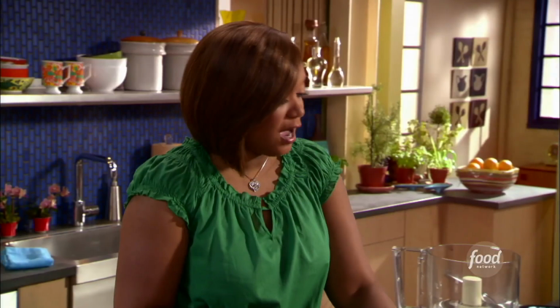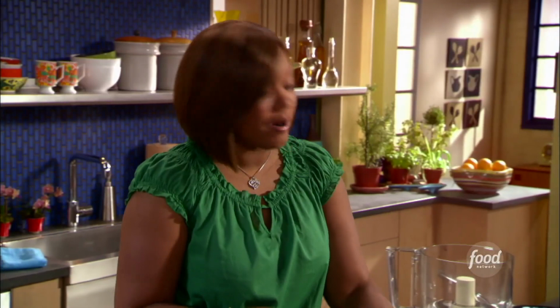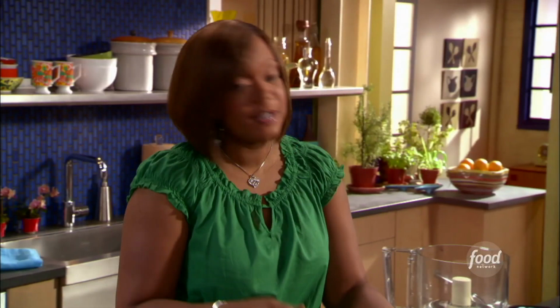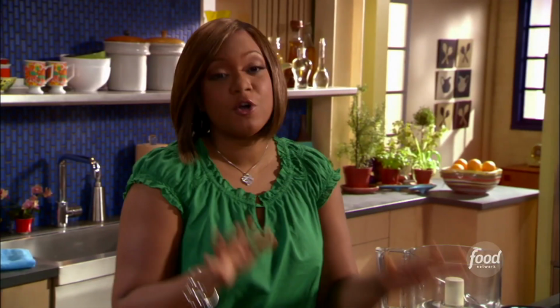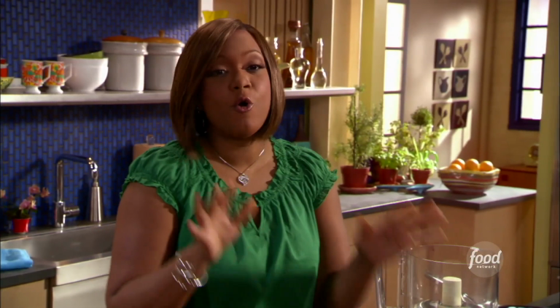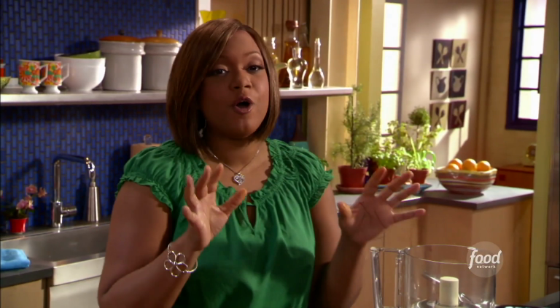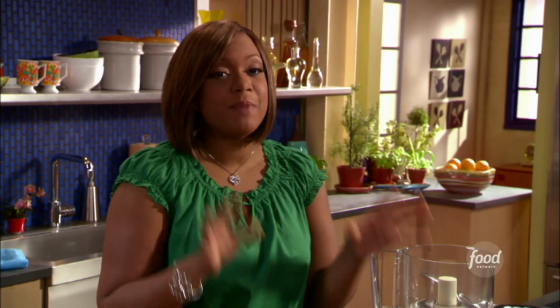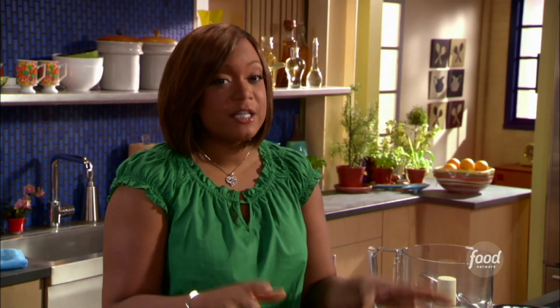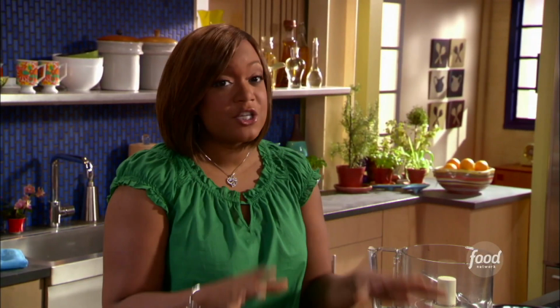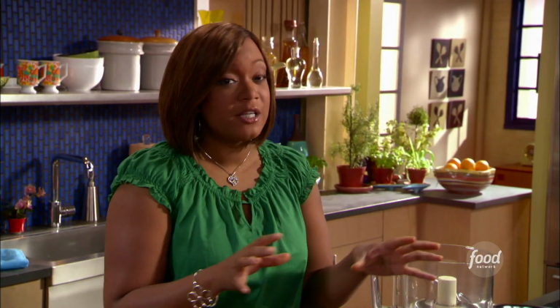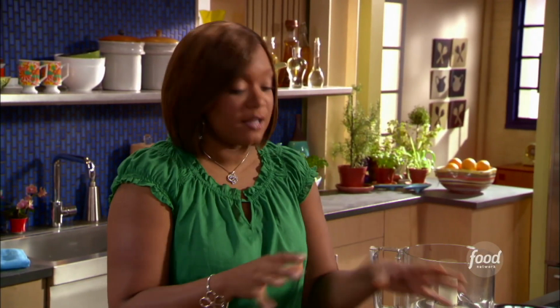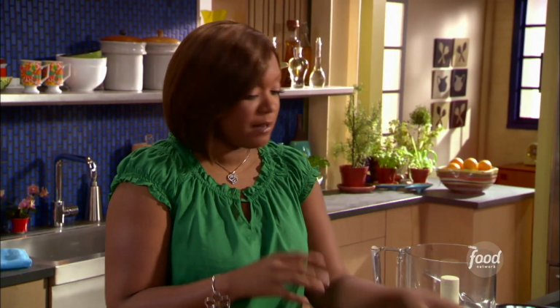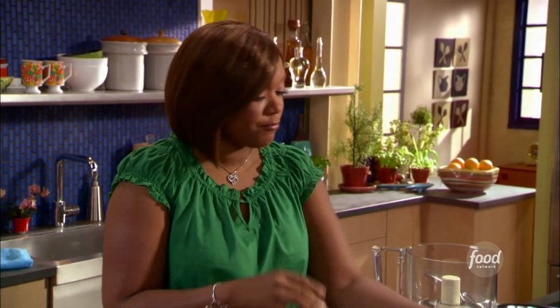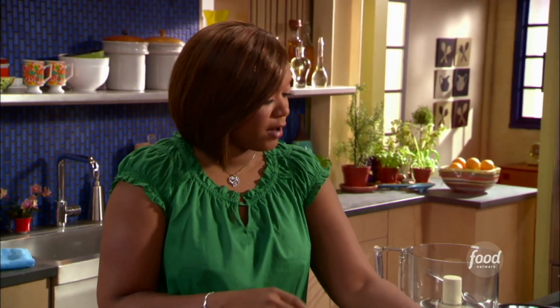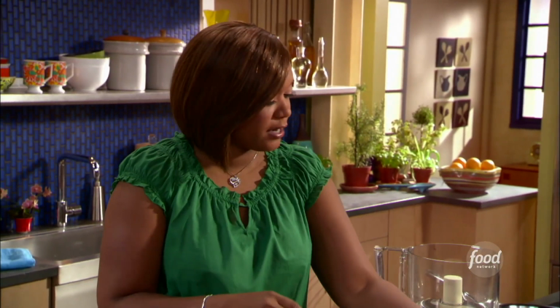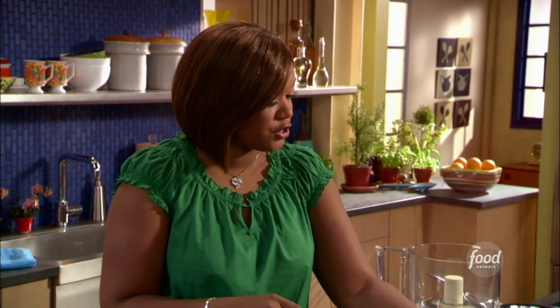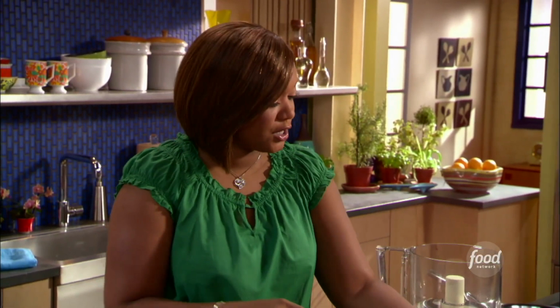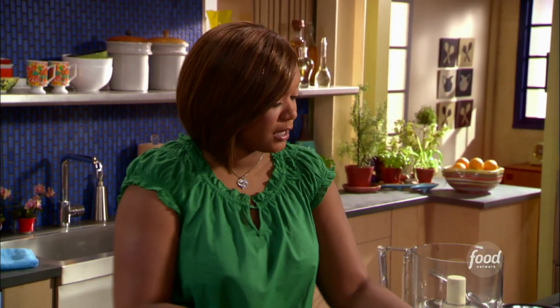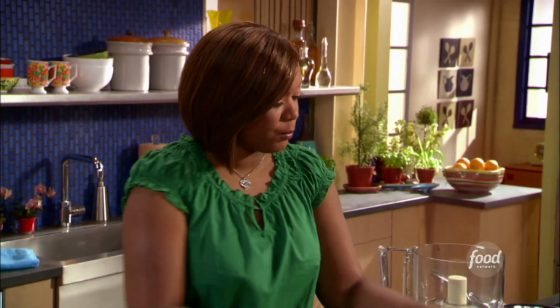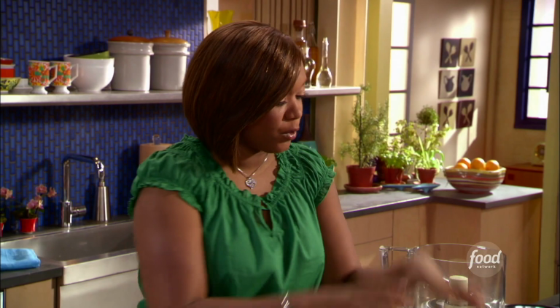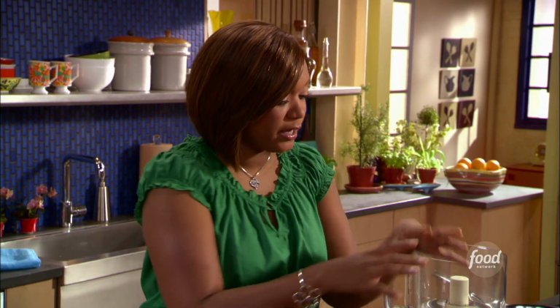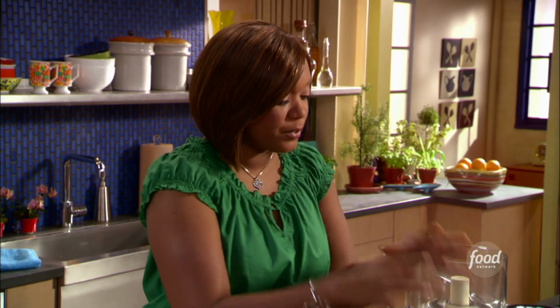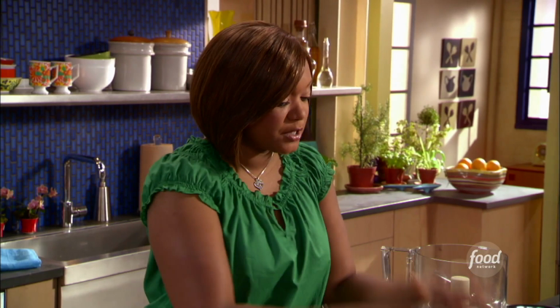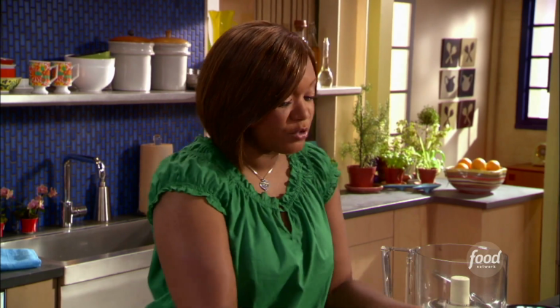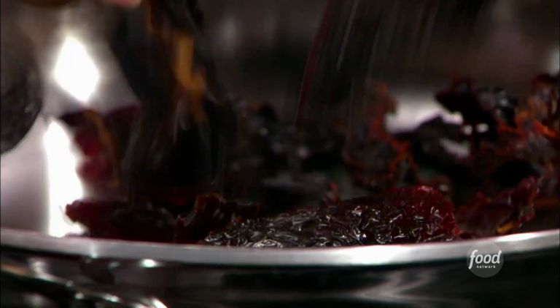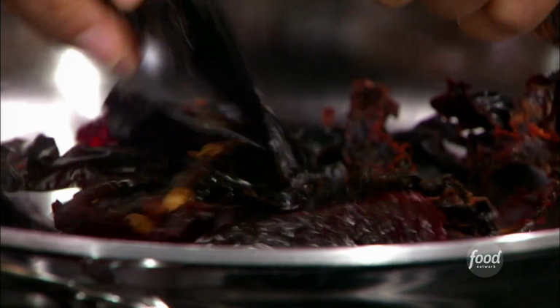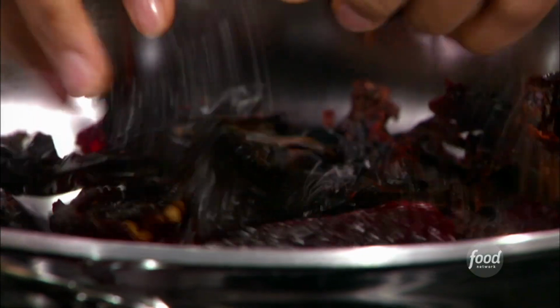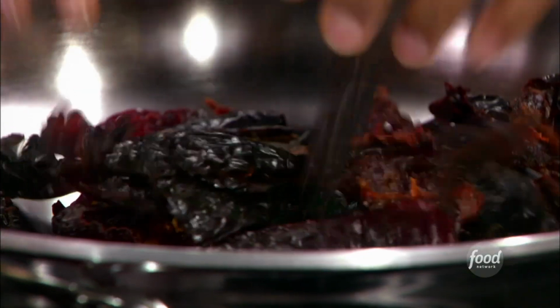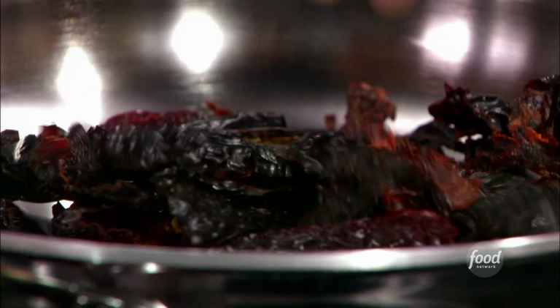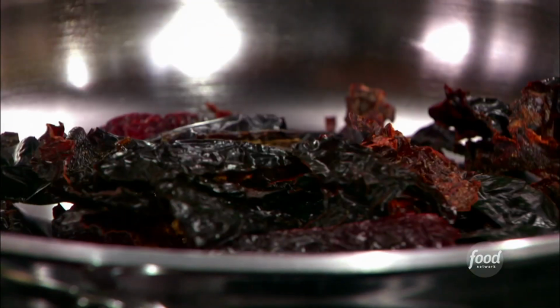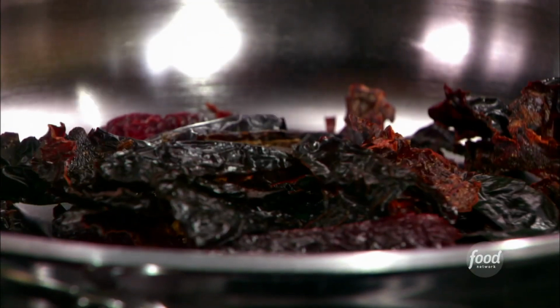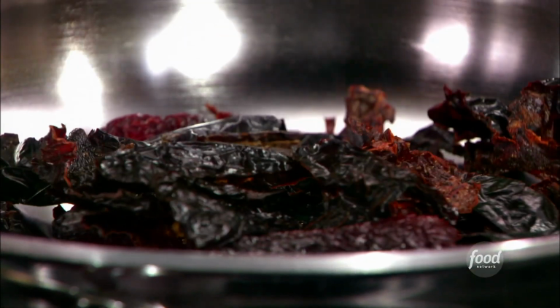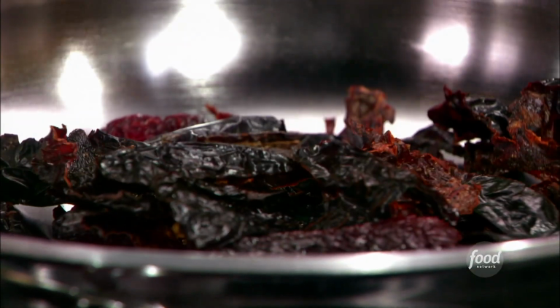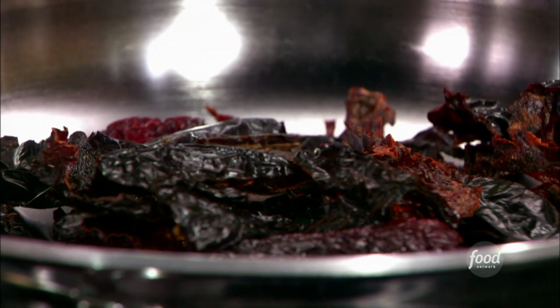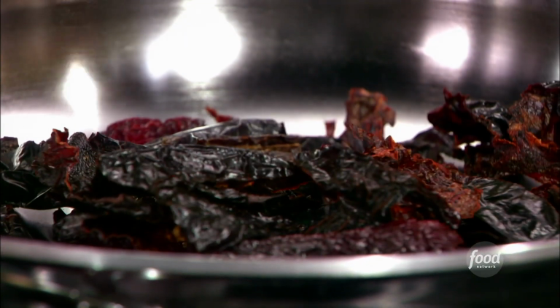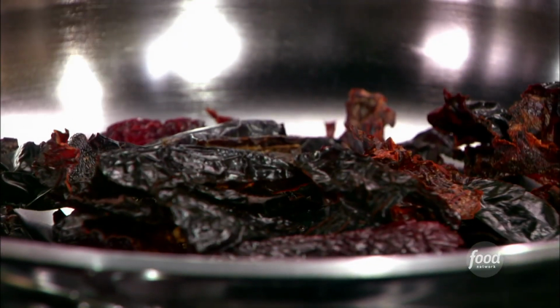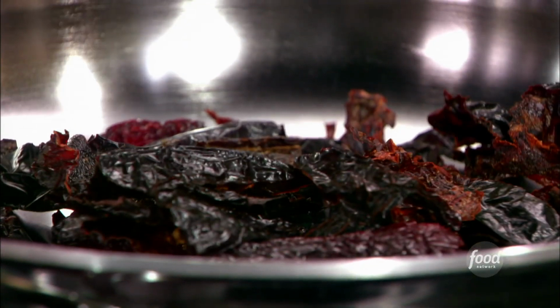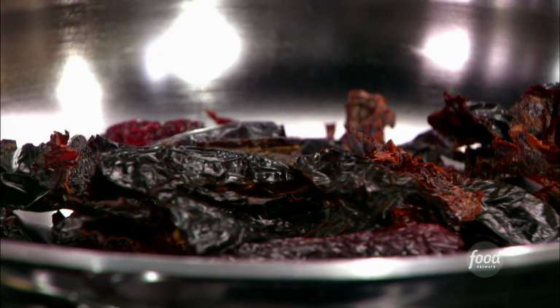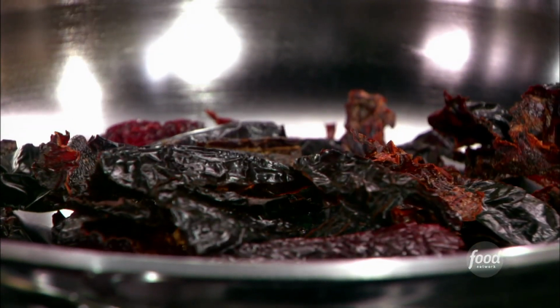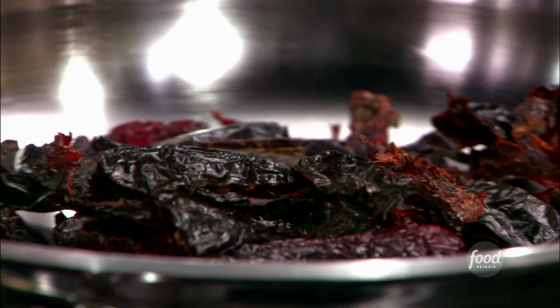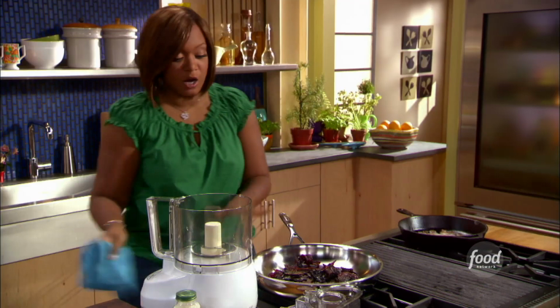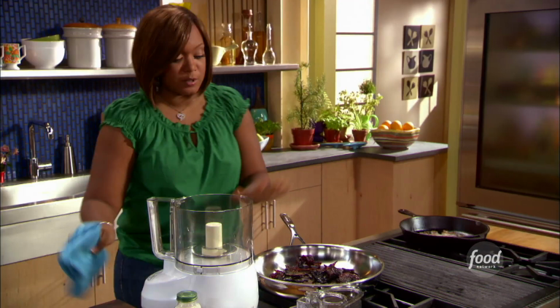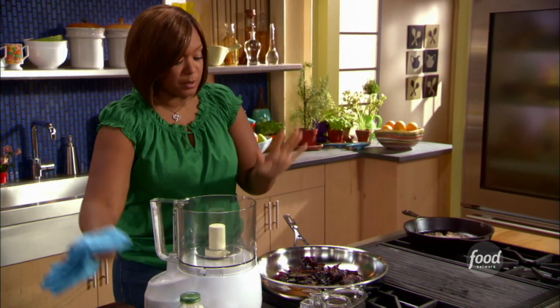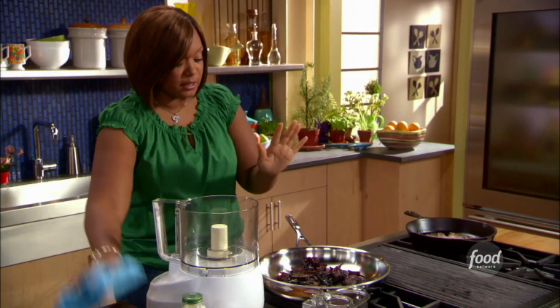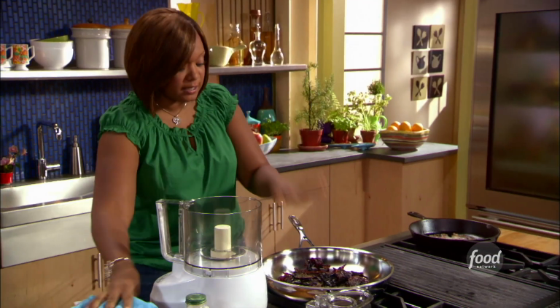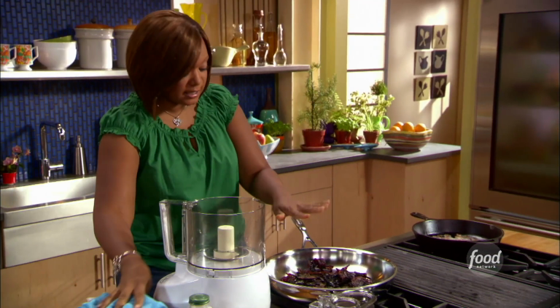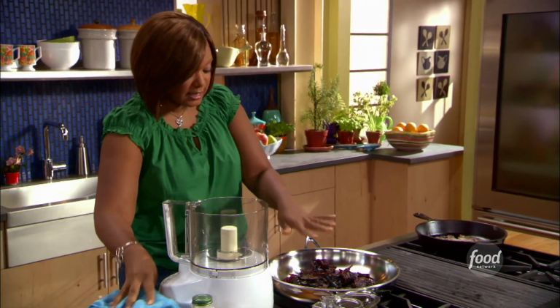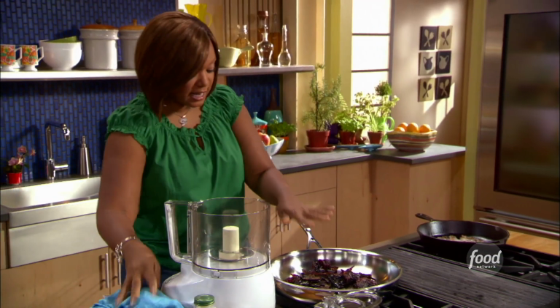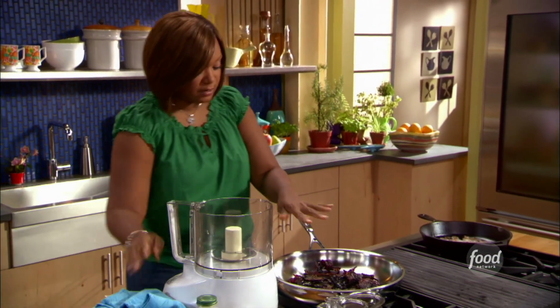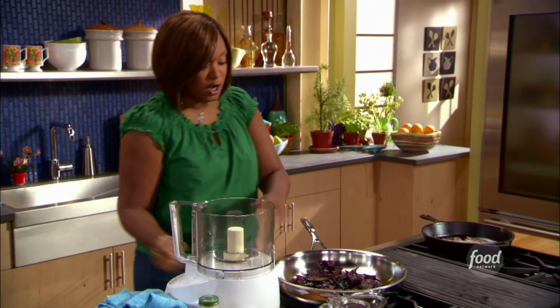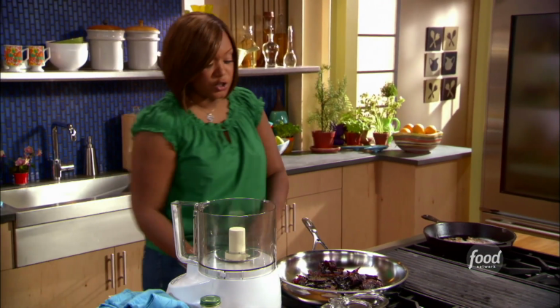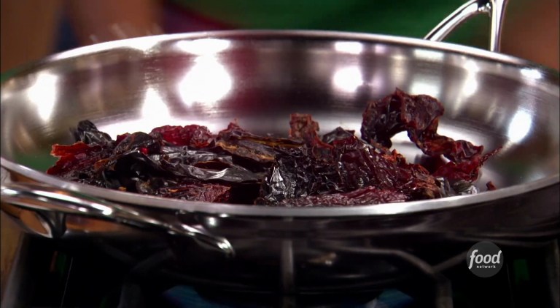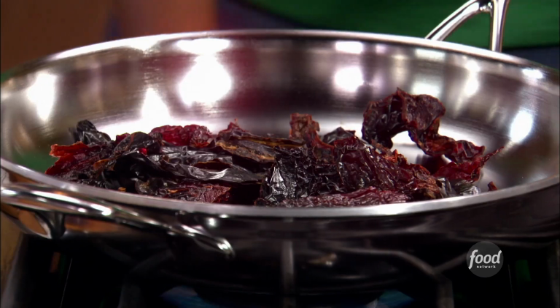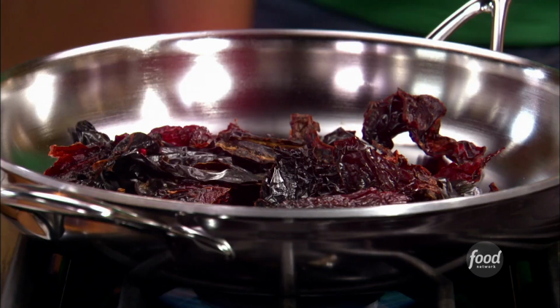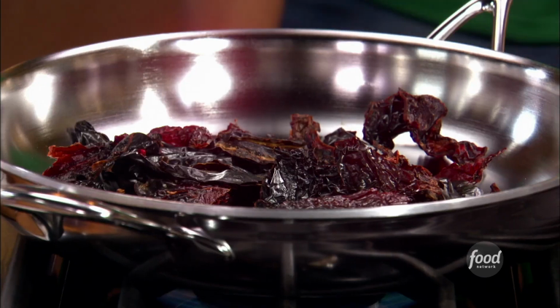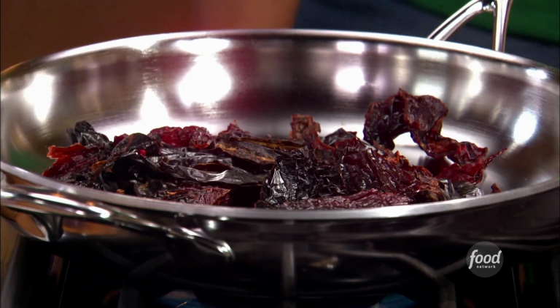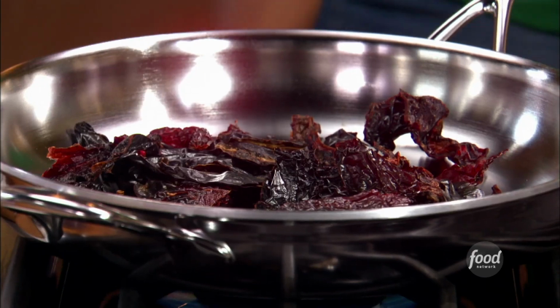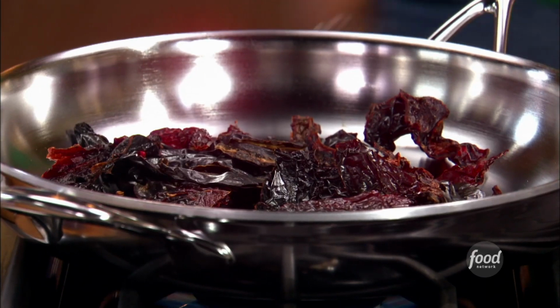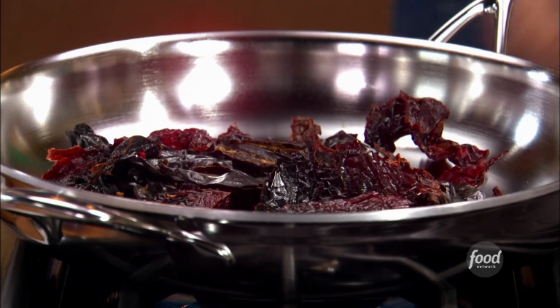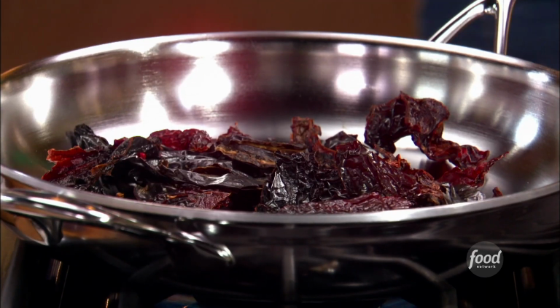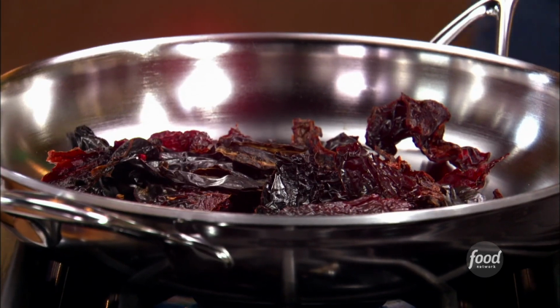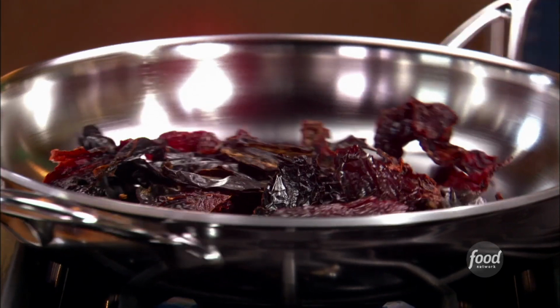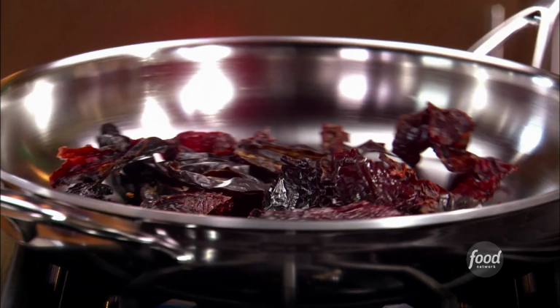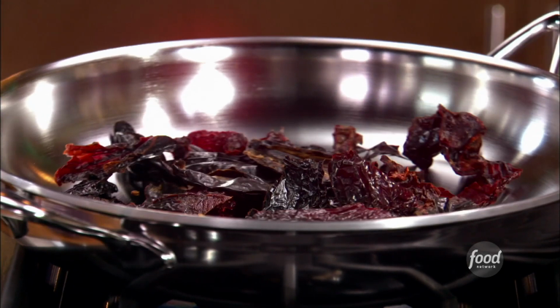So on my chili lime fried chicken, I'm working with some dried chilies. I'm gonna let these toast and get warm in my pan here.